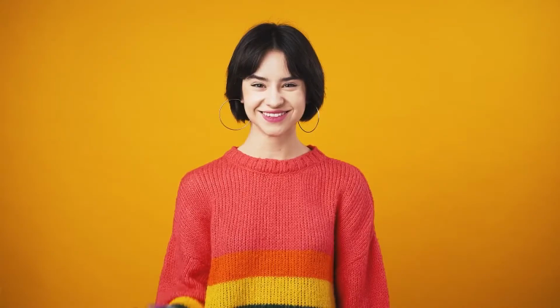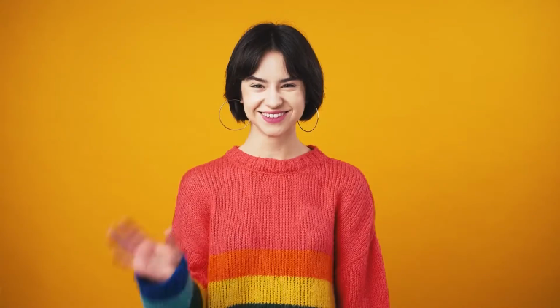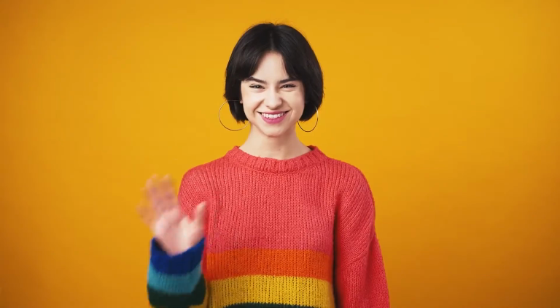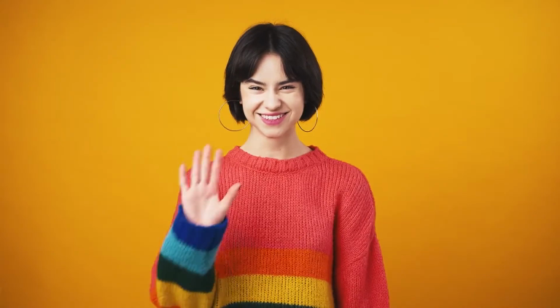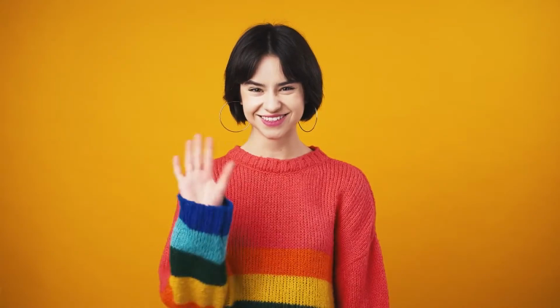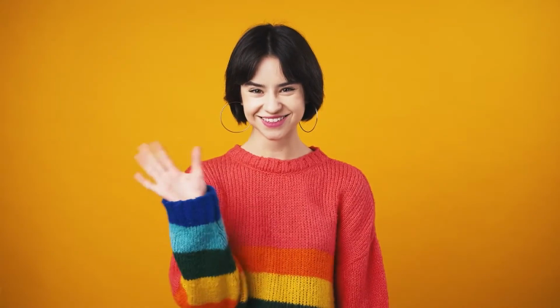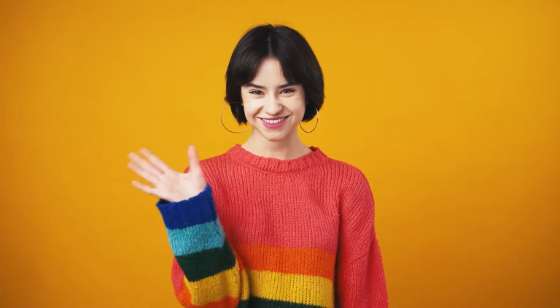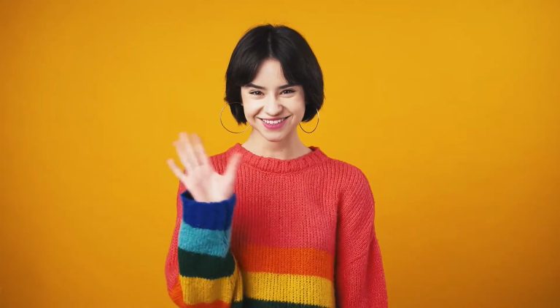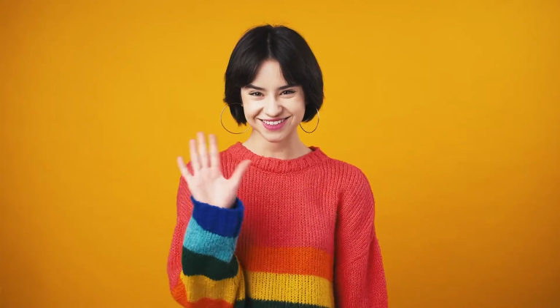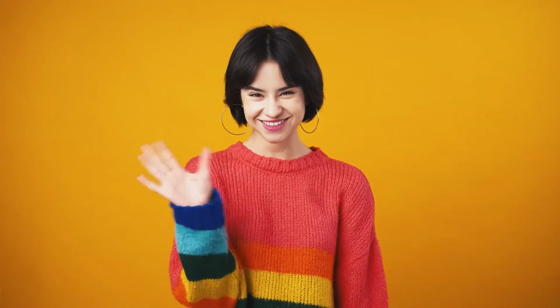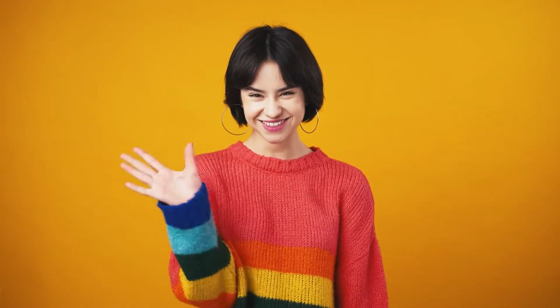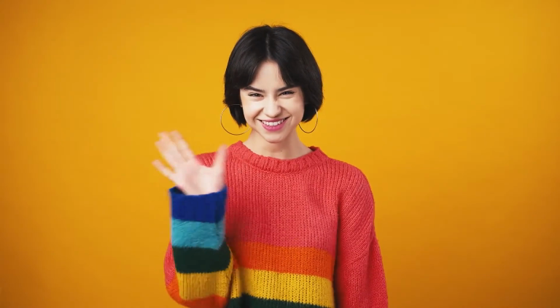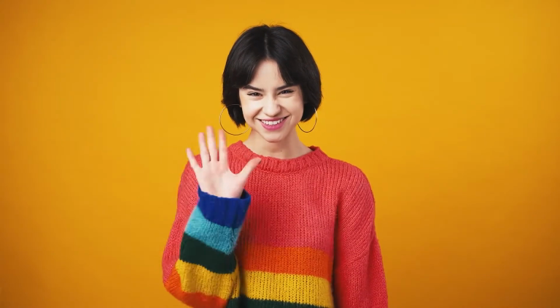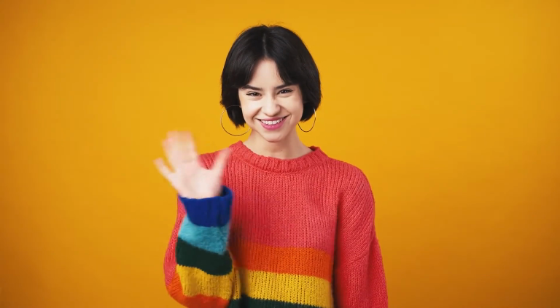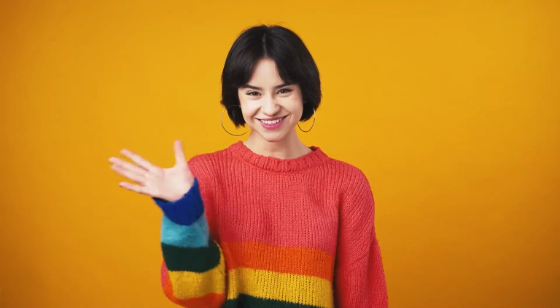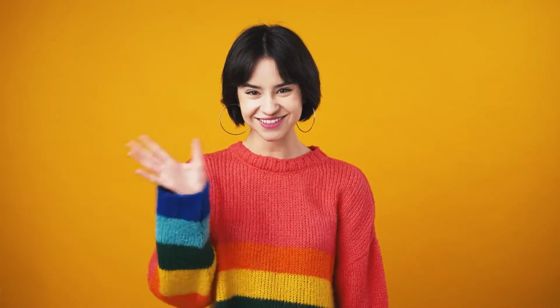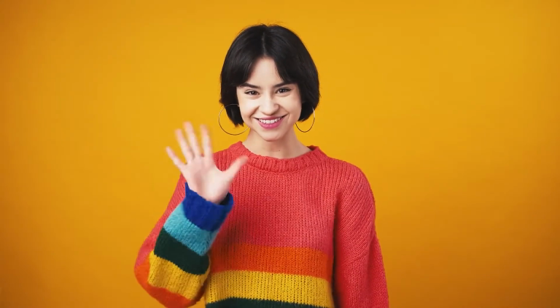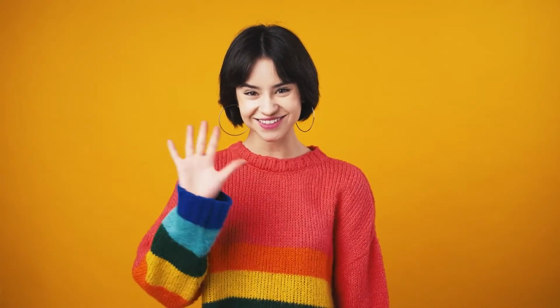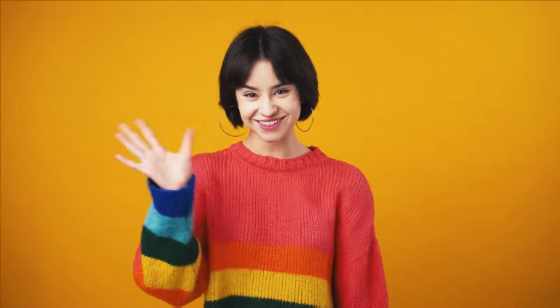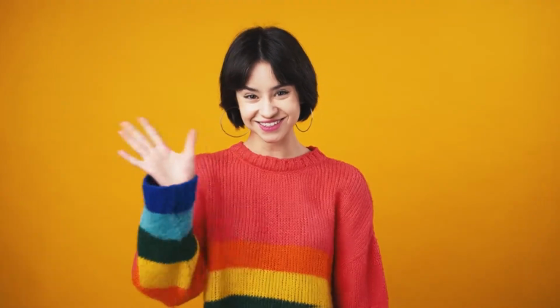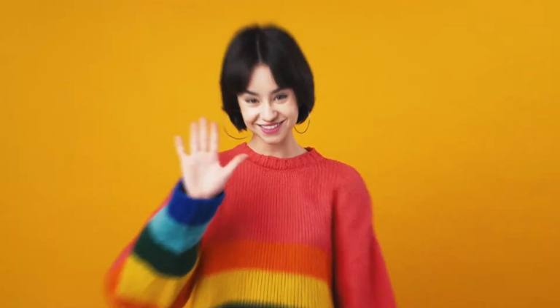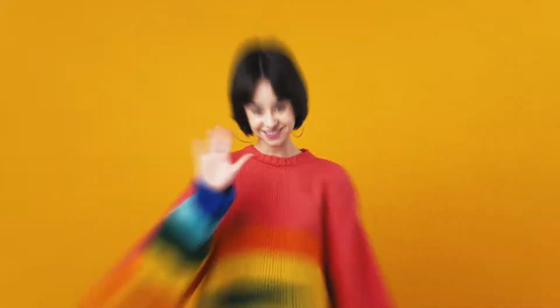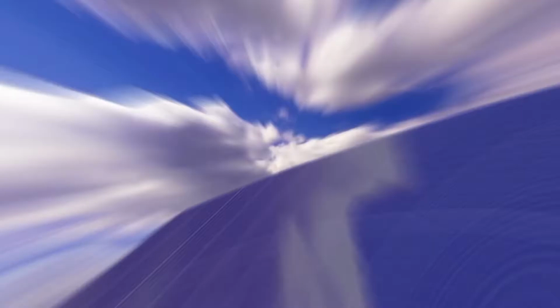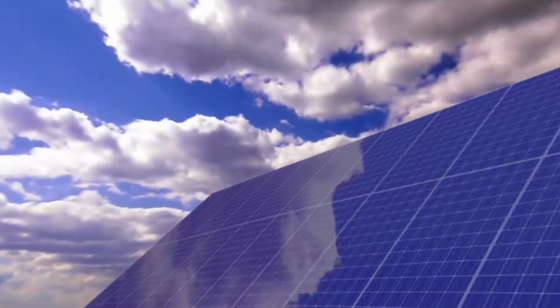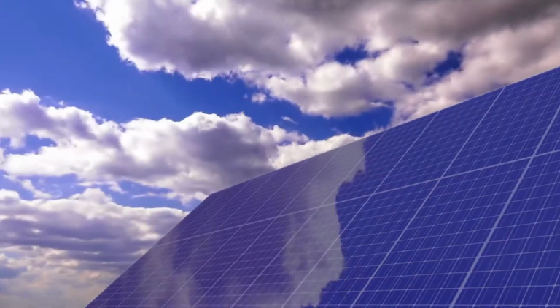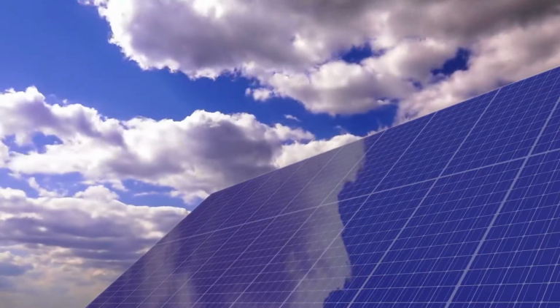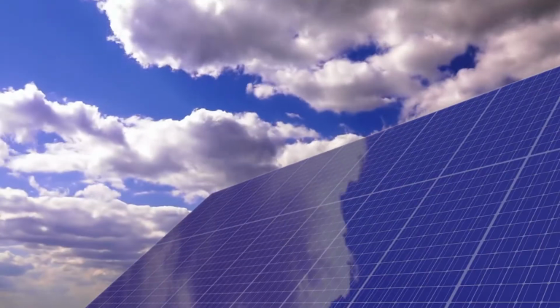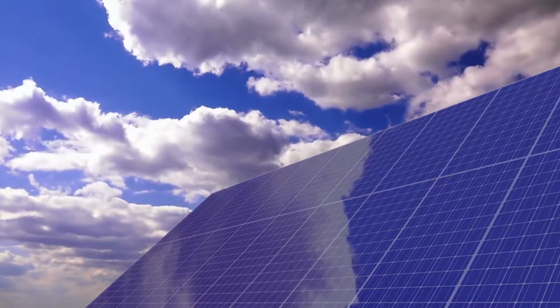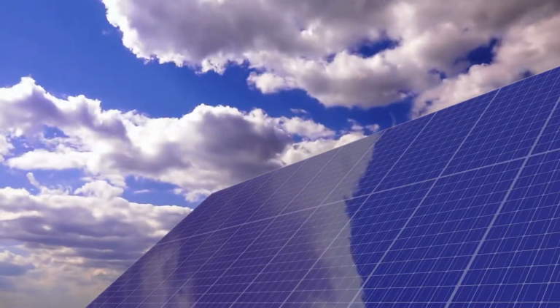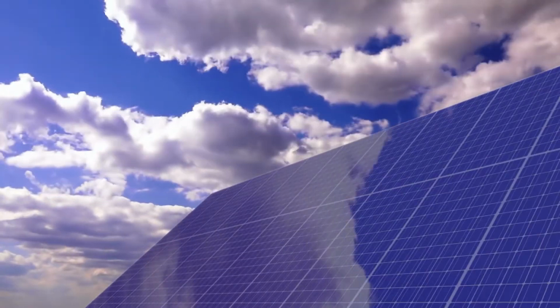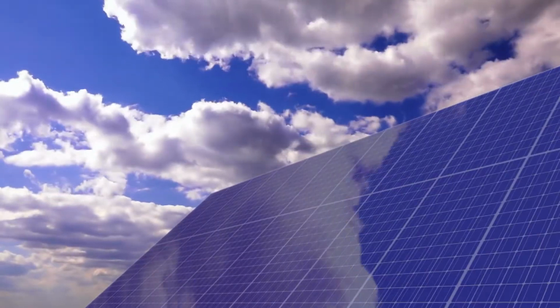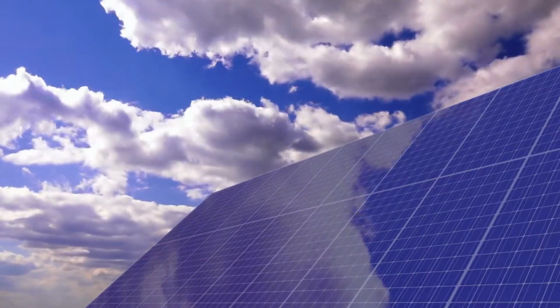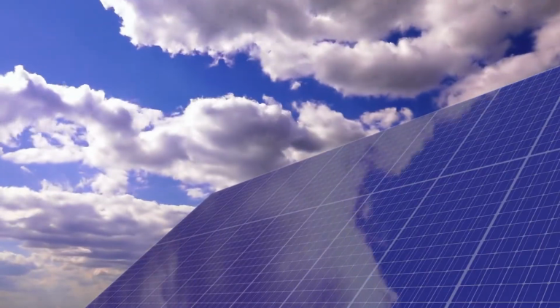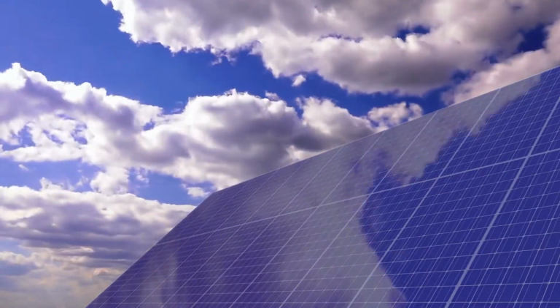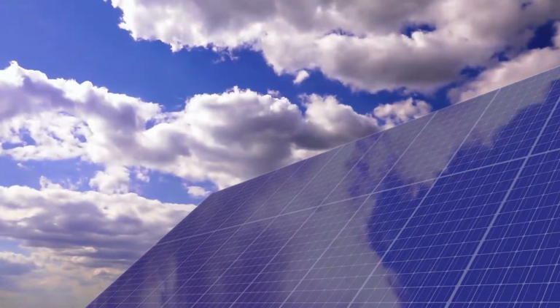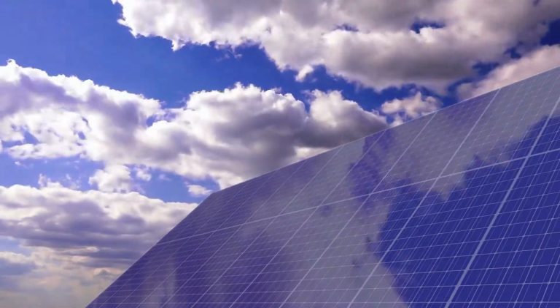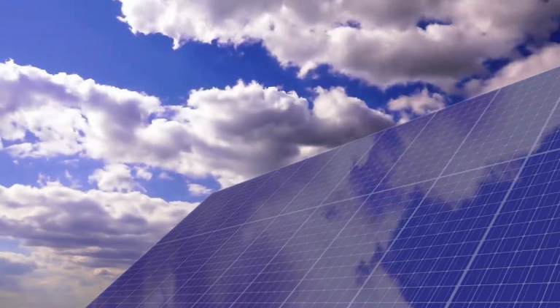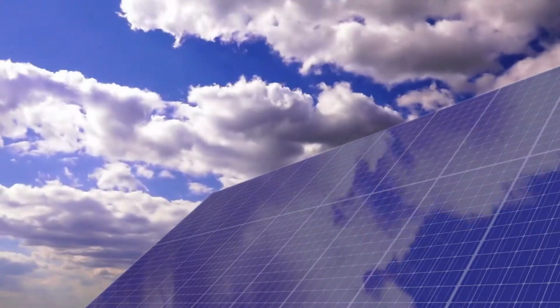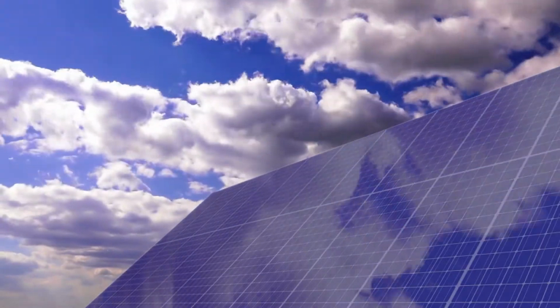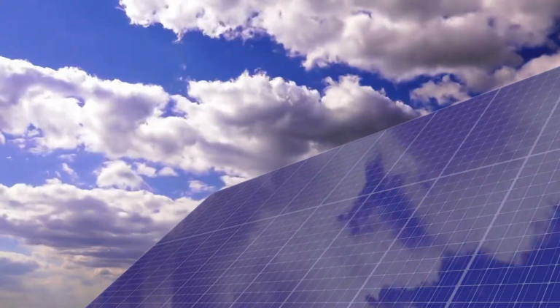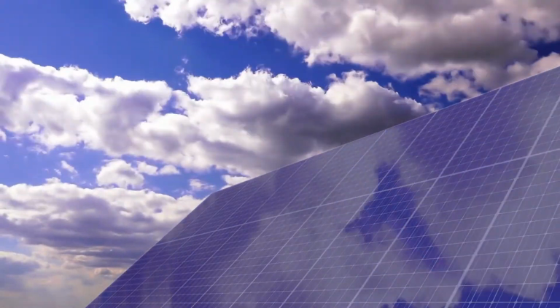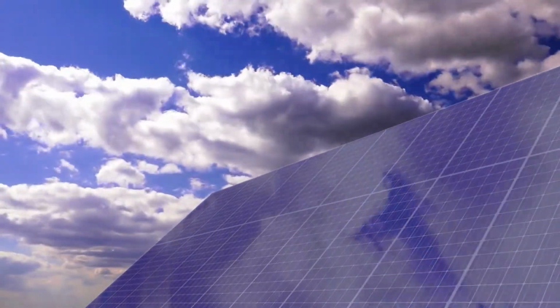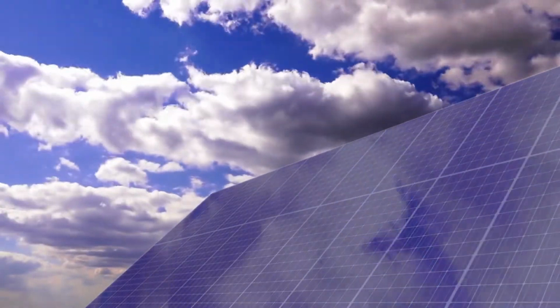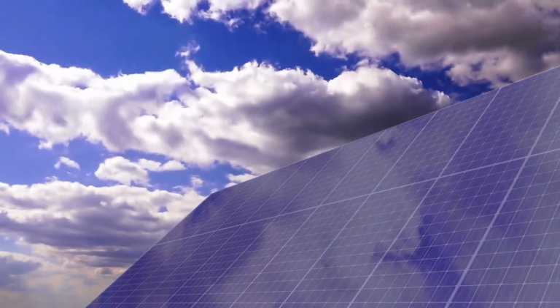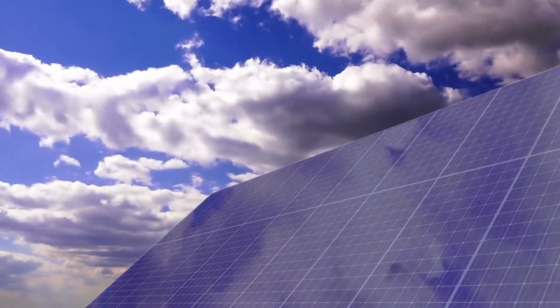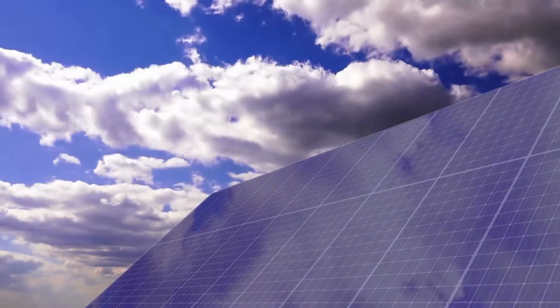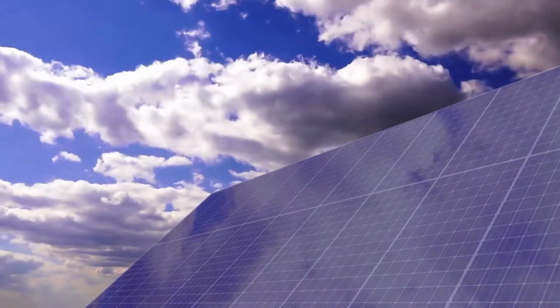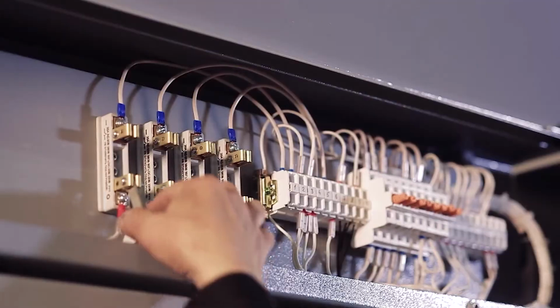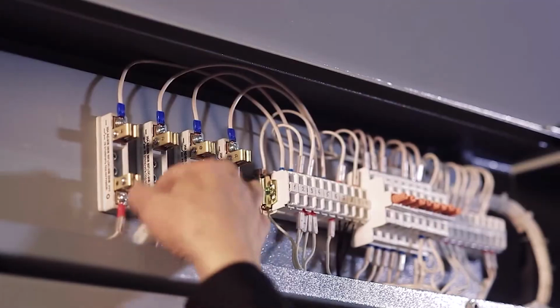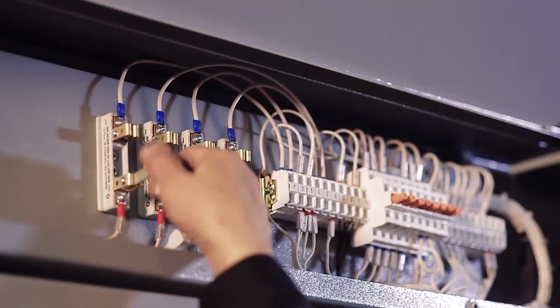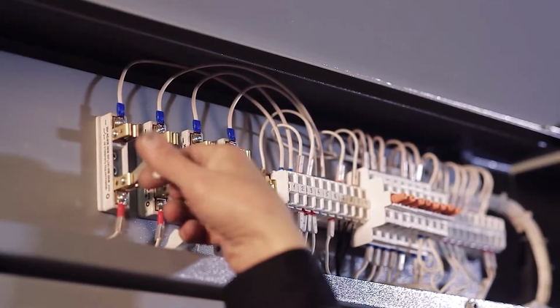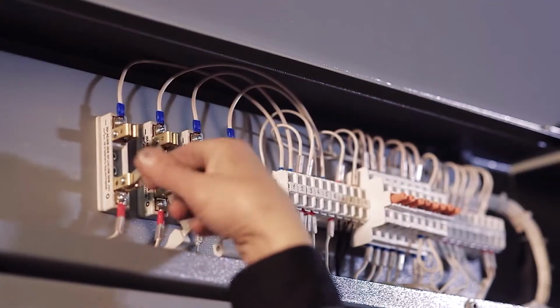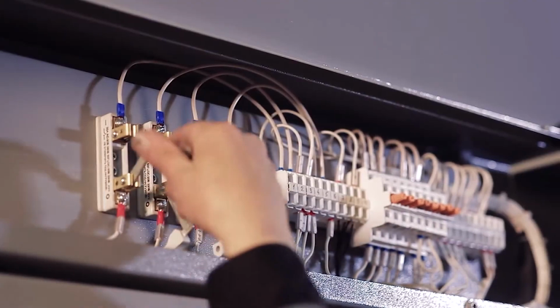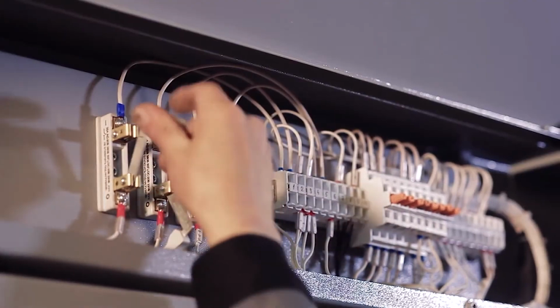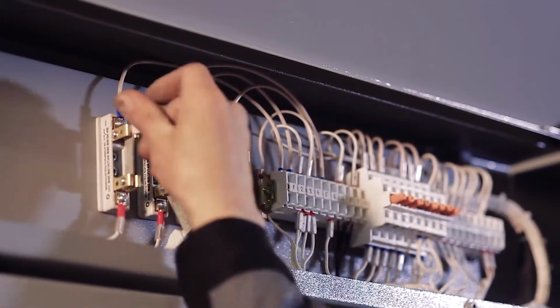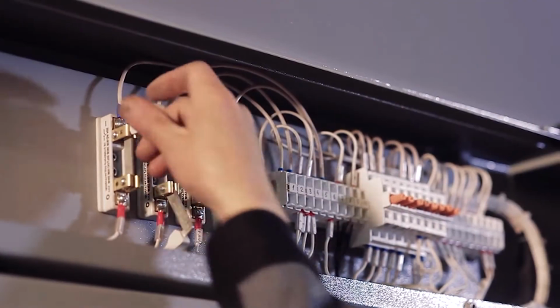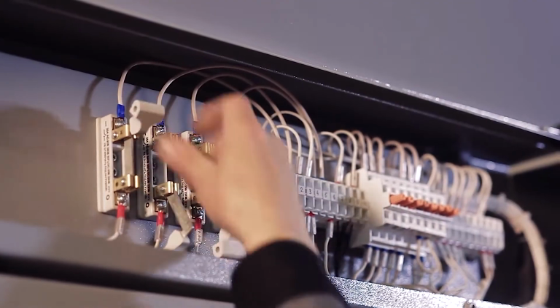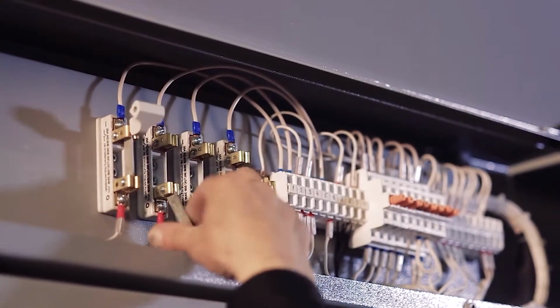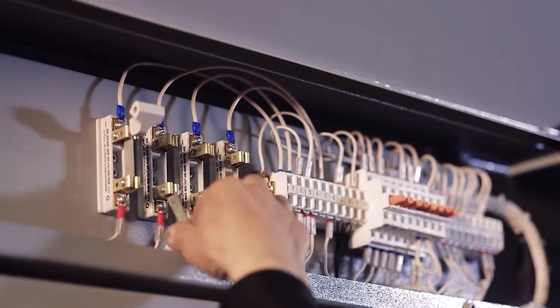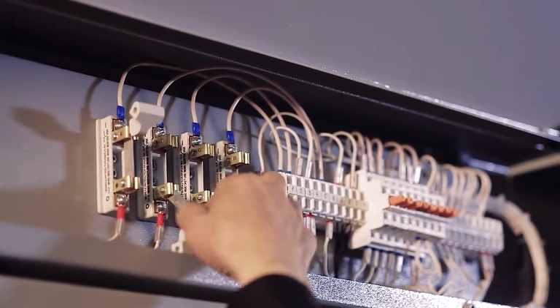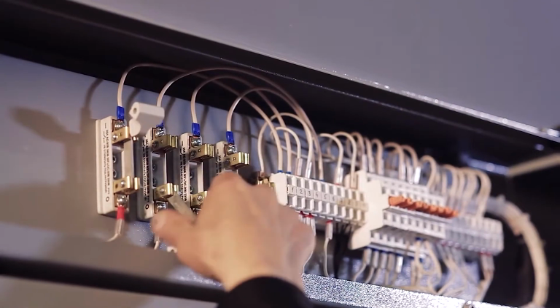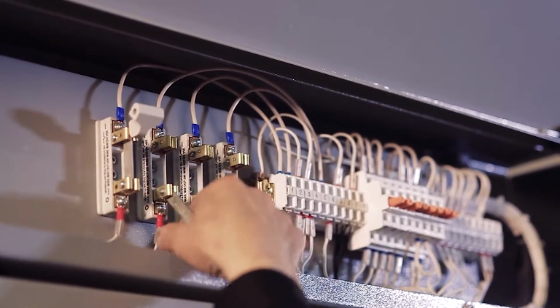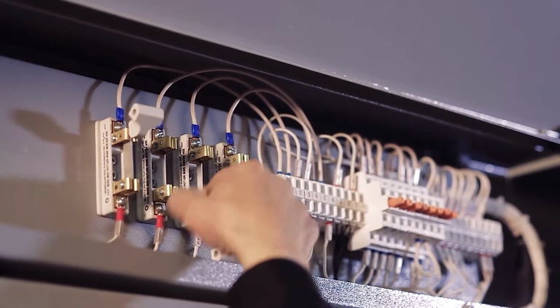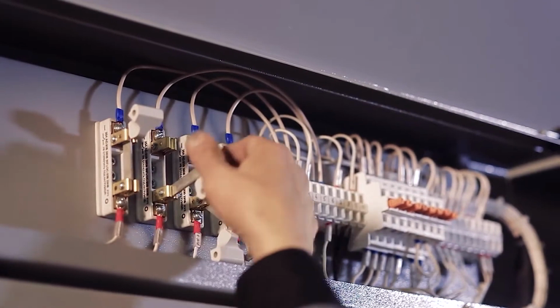Hello guys, welcome to our YouTube channel. In this video, I will tell you the top 7 ways to get the most out of your solar panels.